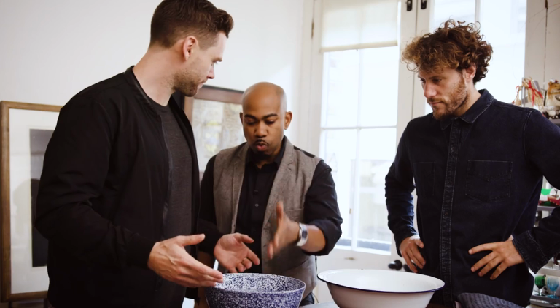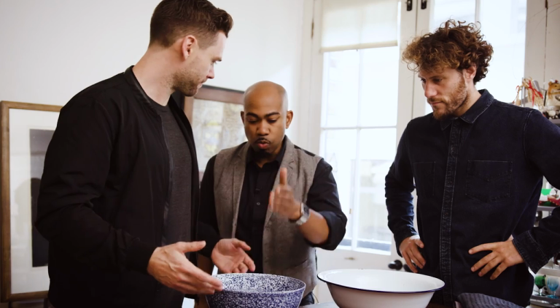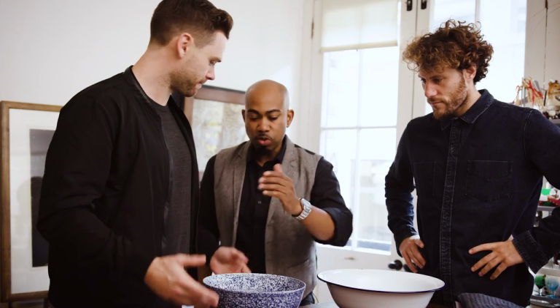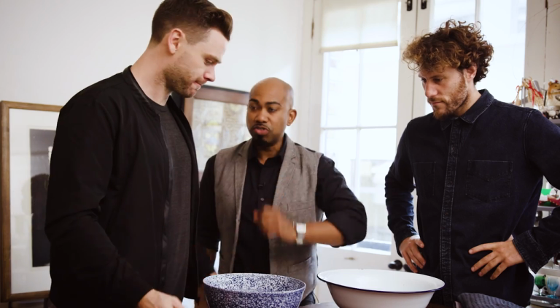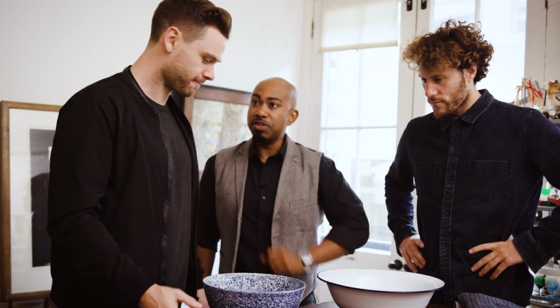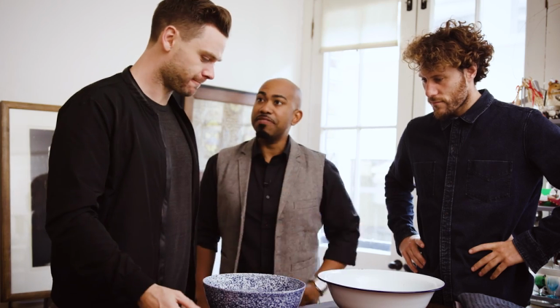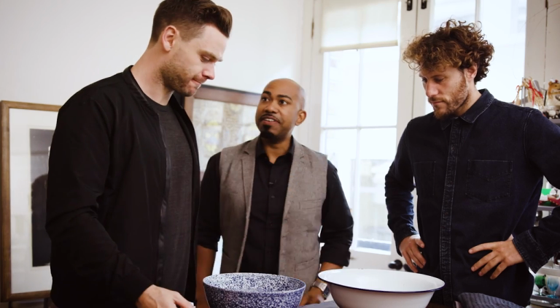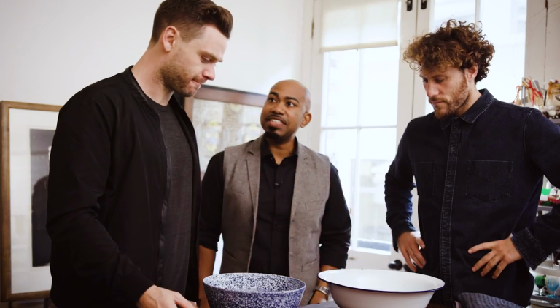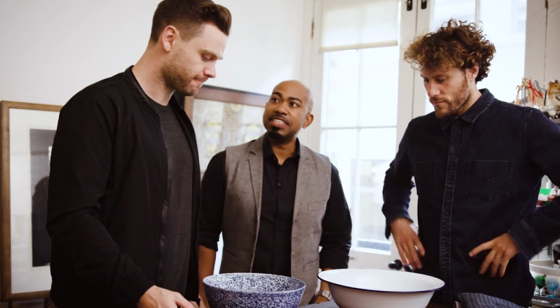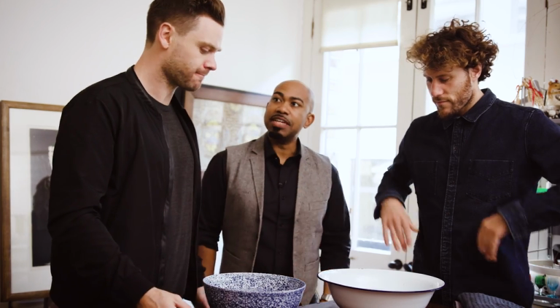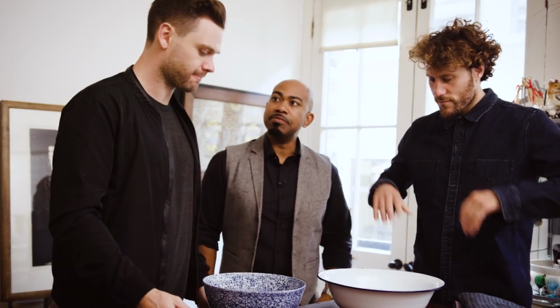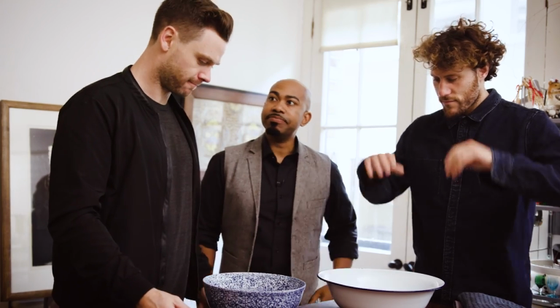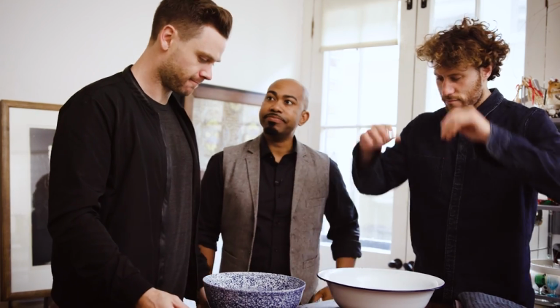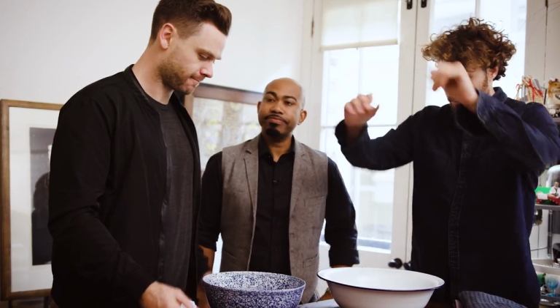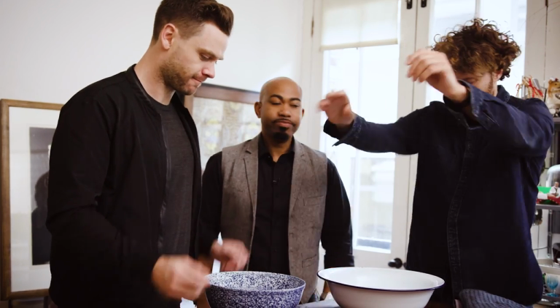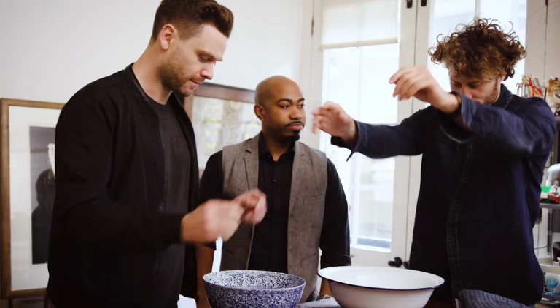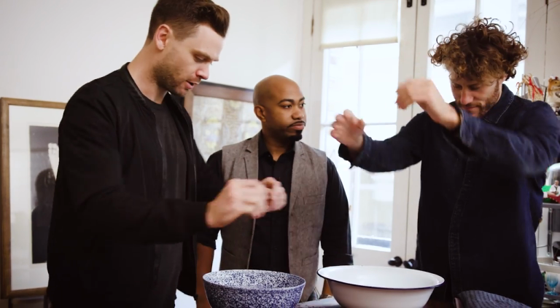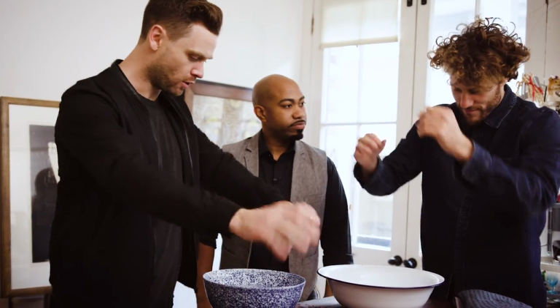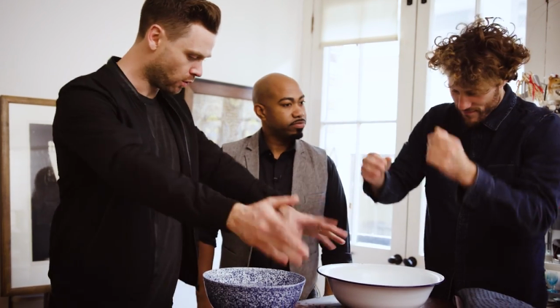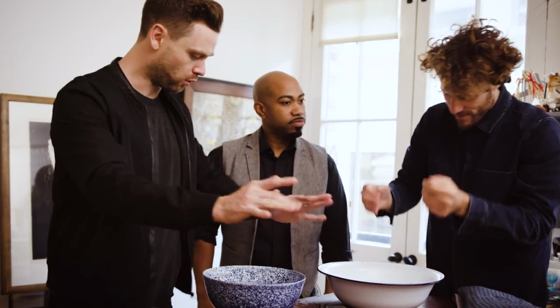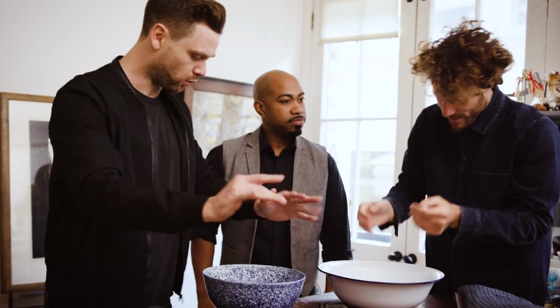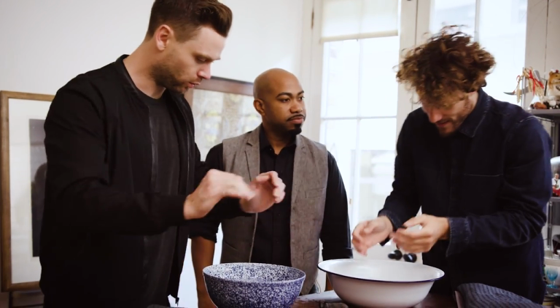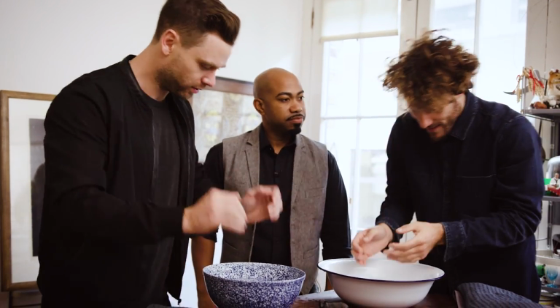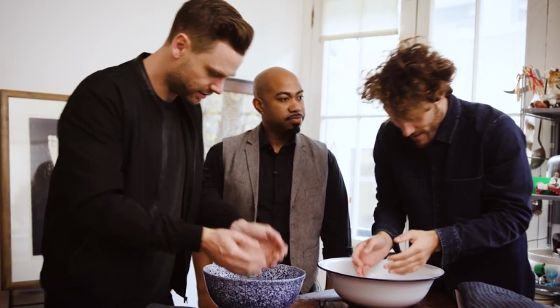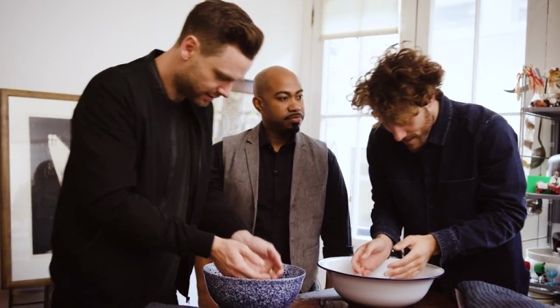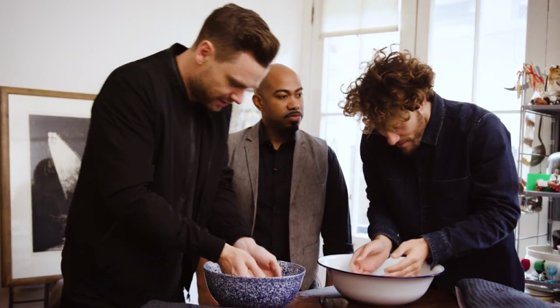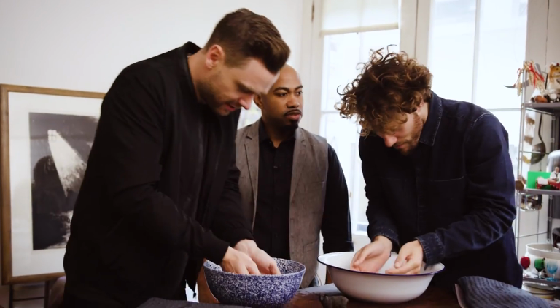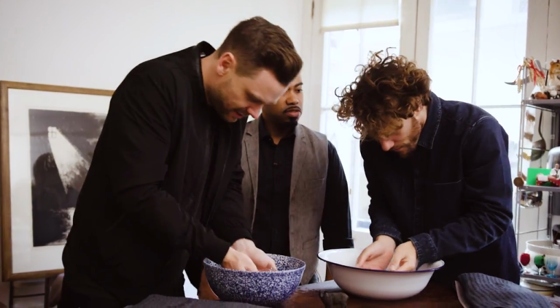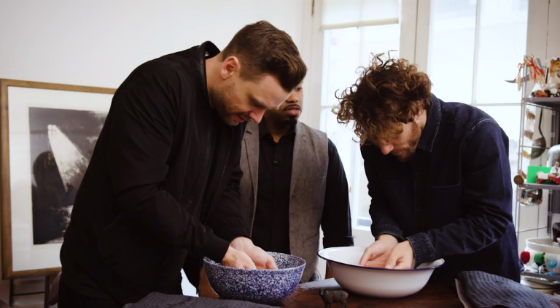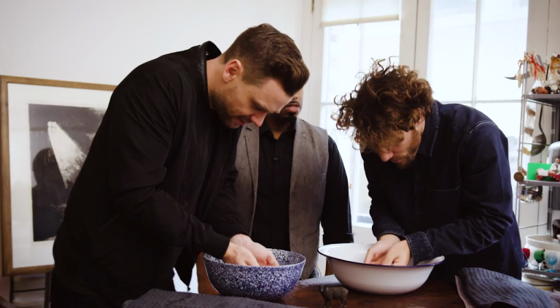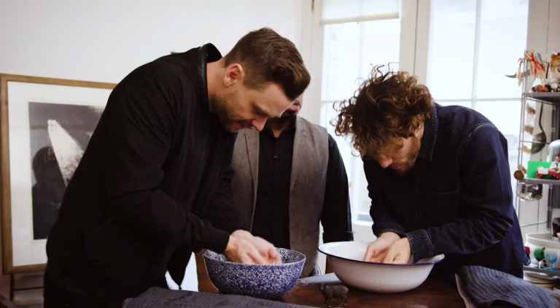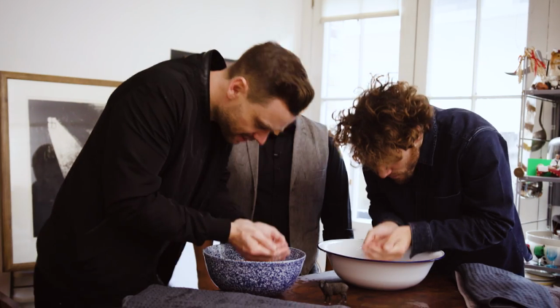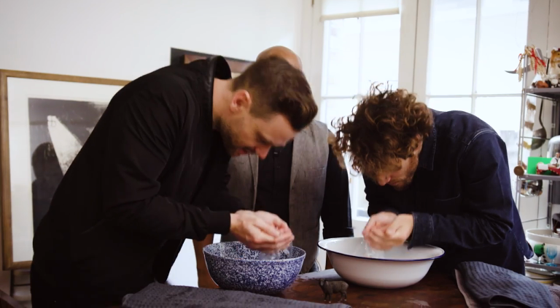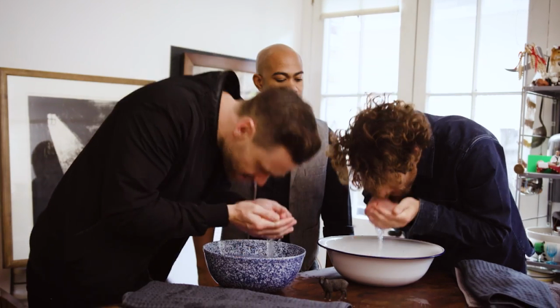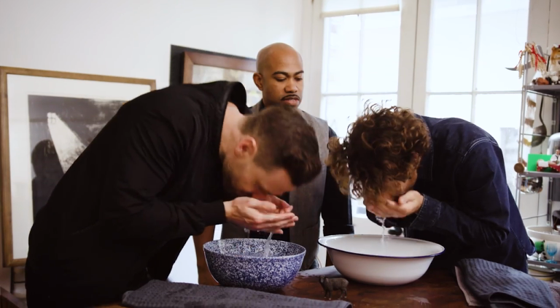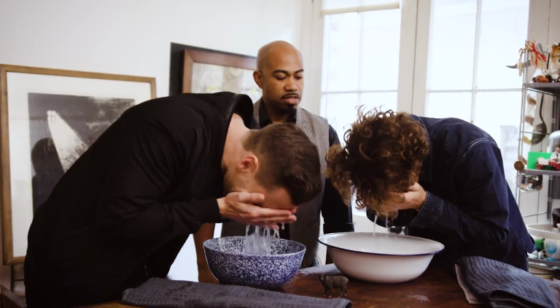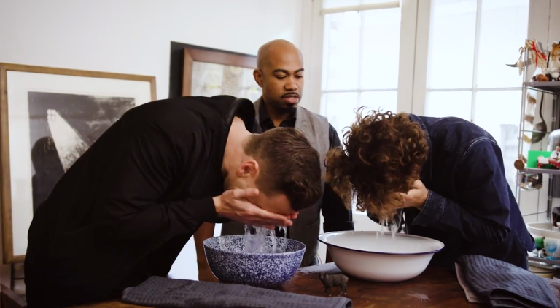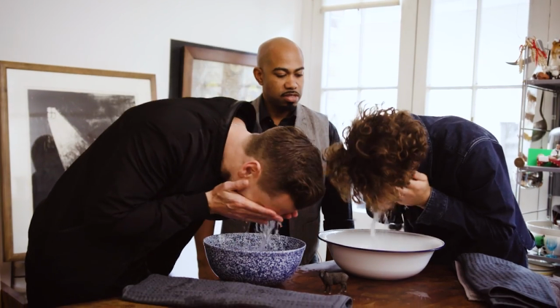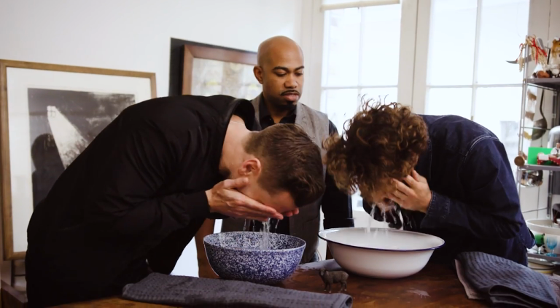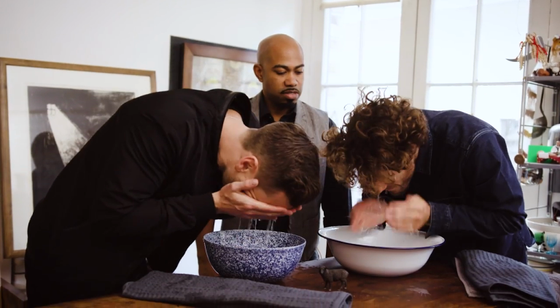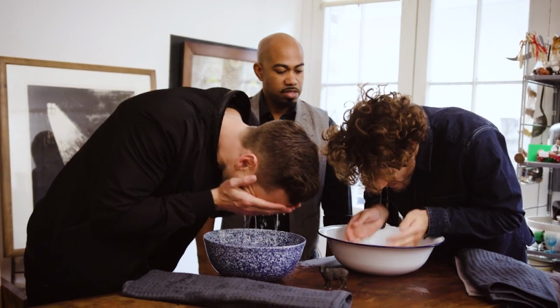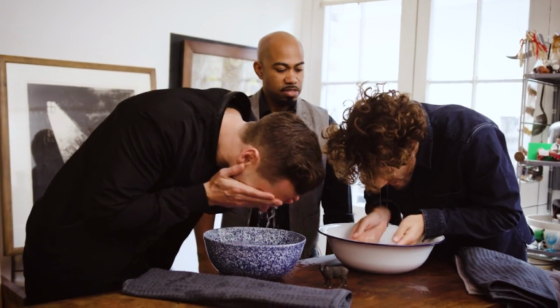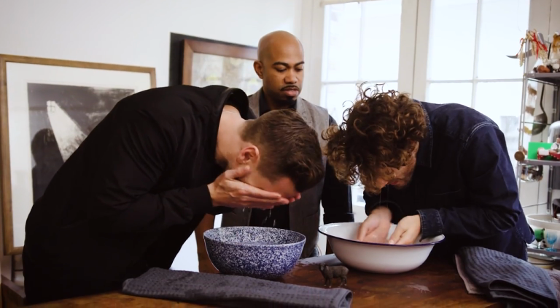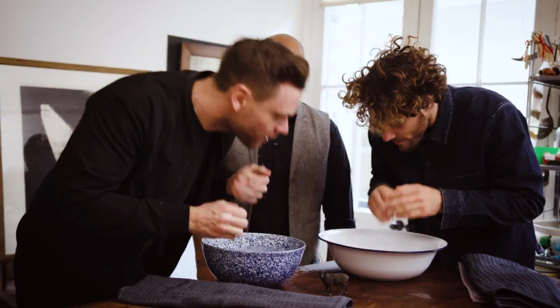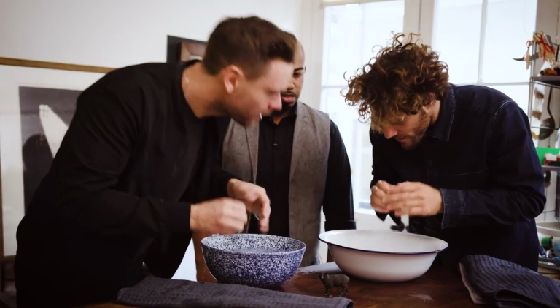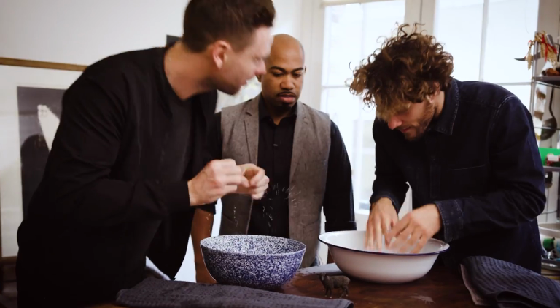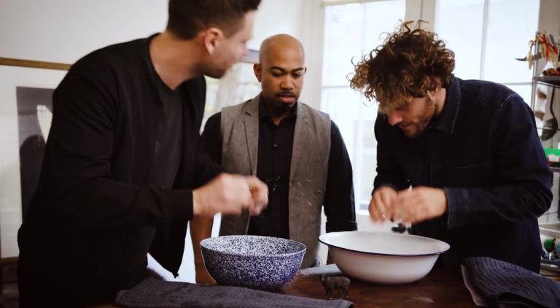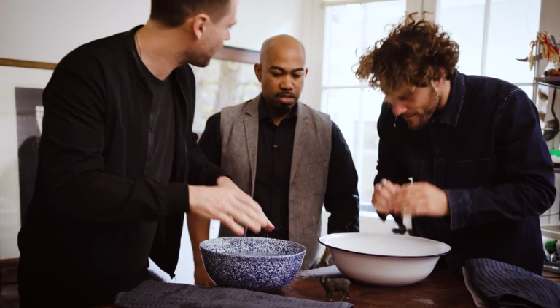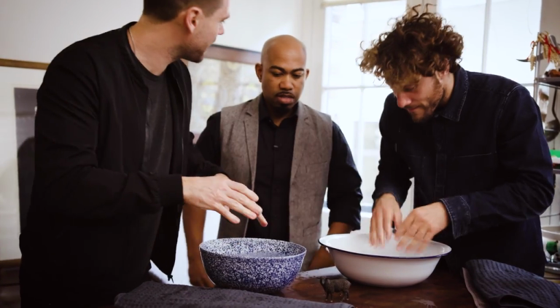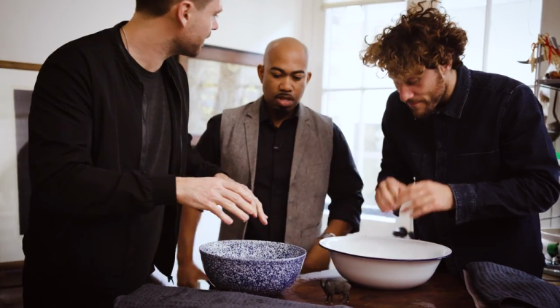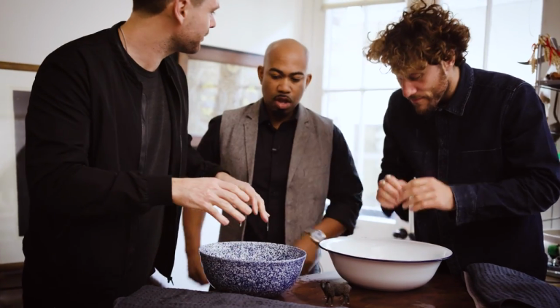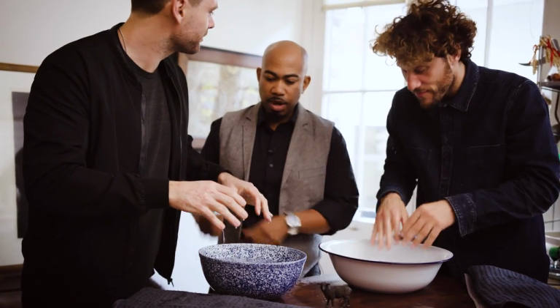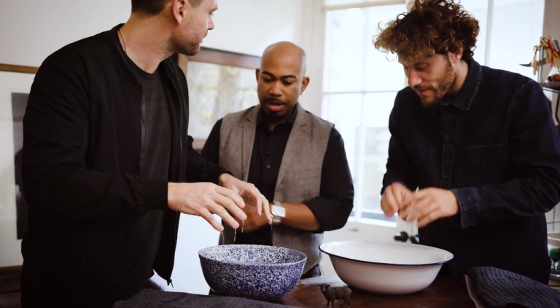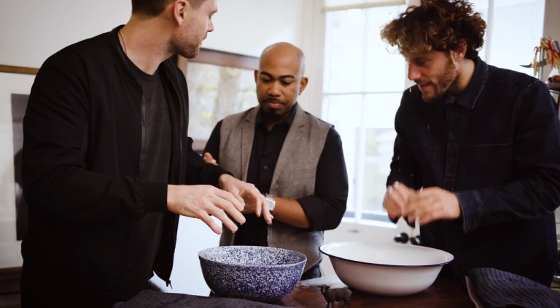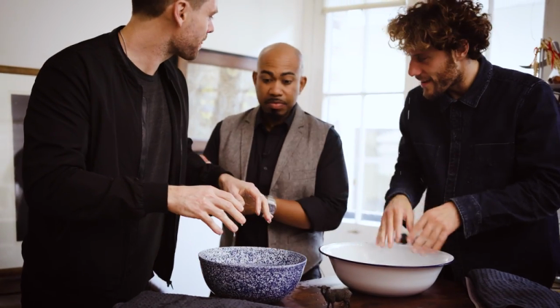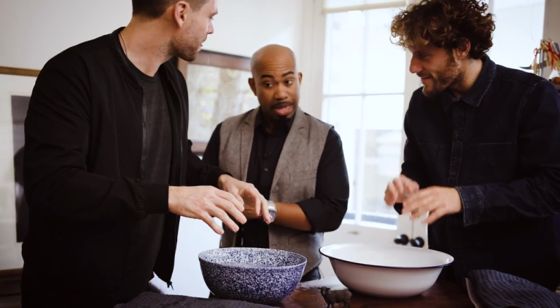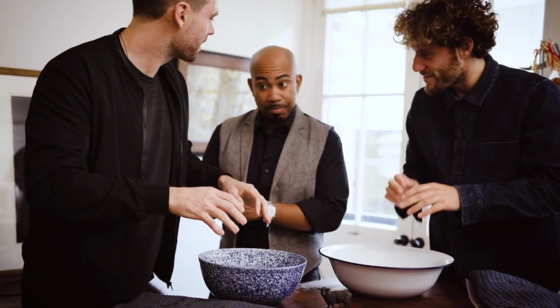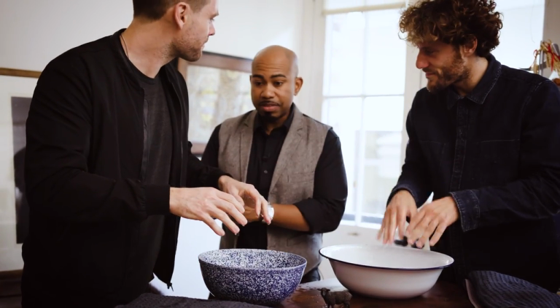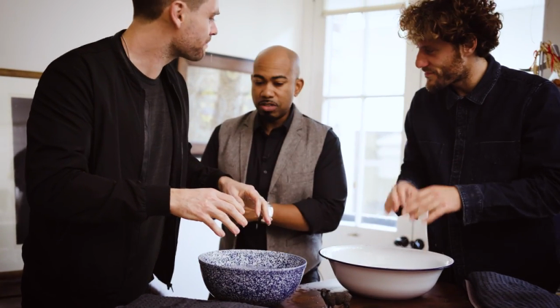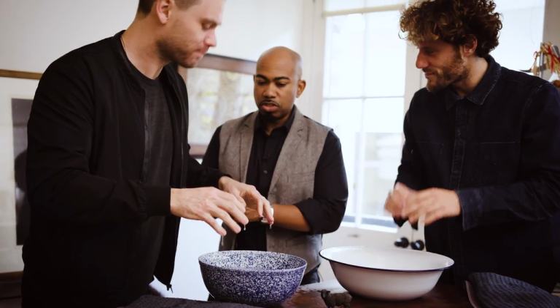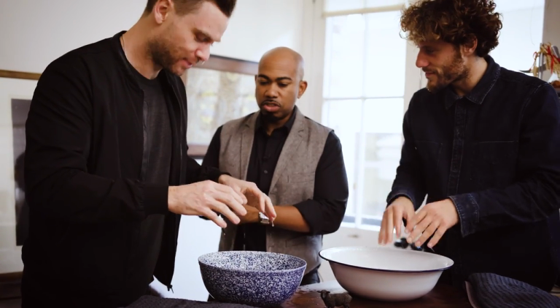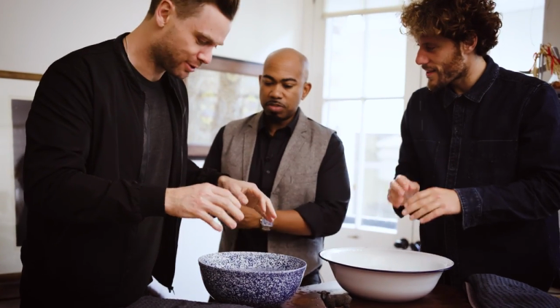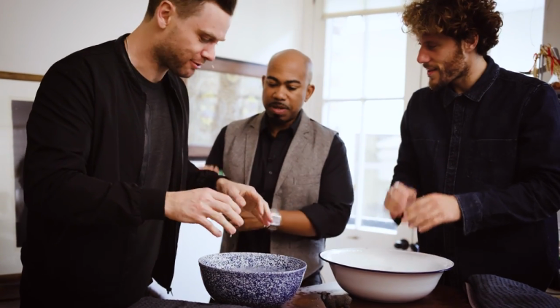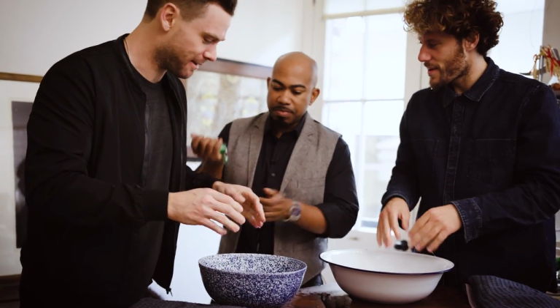Water on your face again. Round two. Wet enough? Looks good to me.